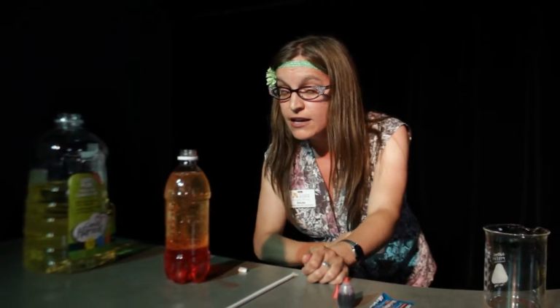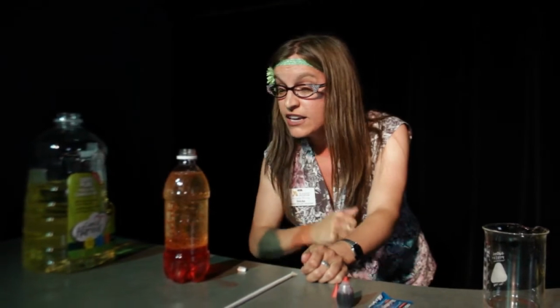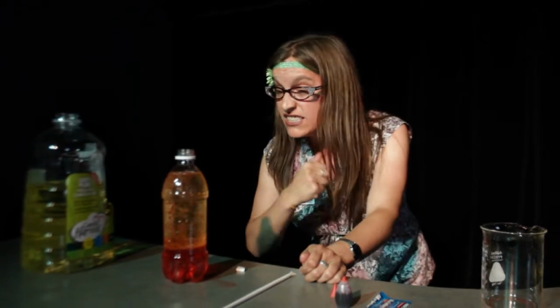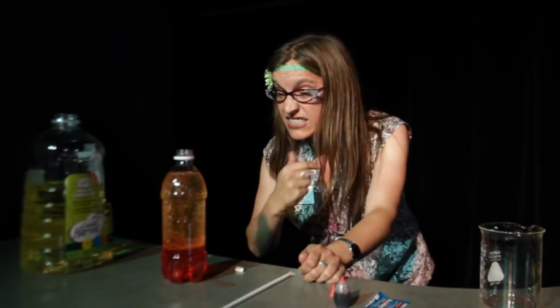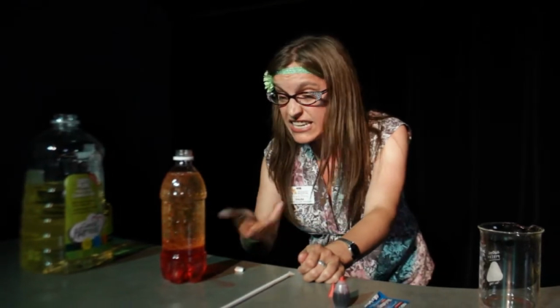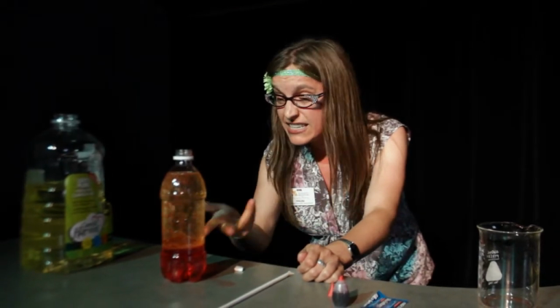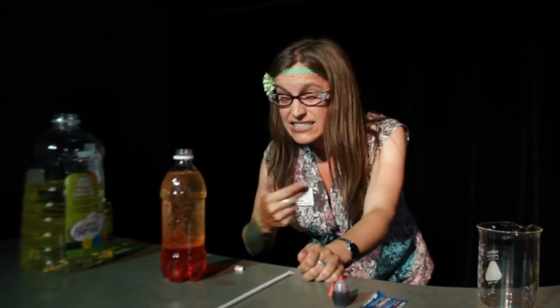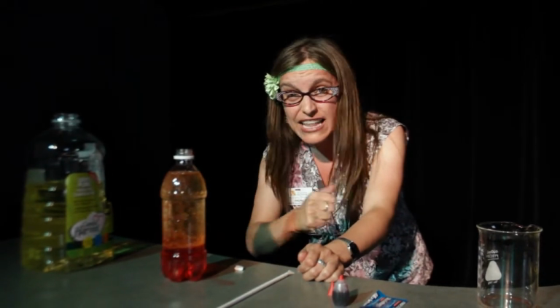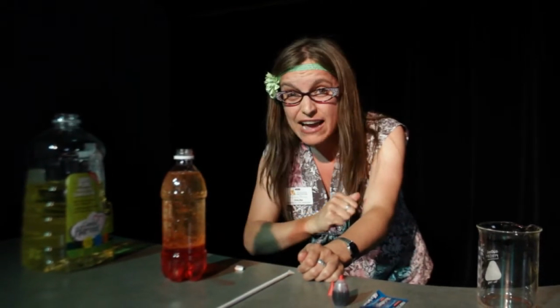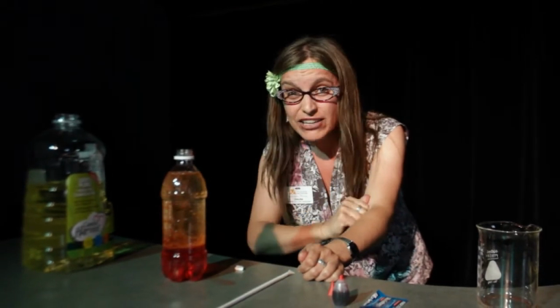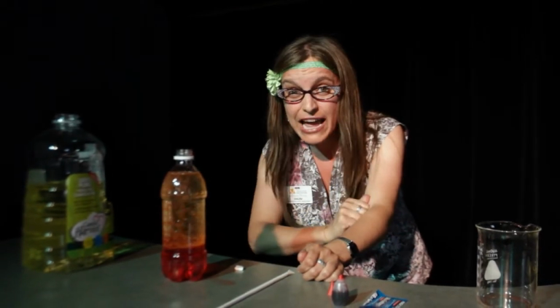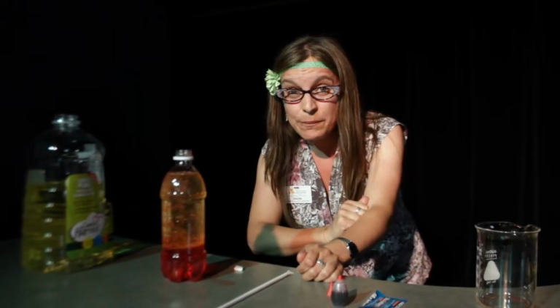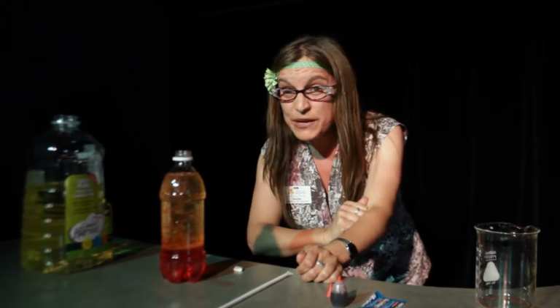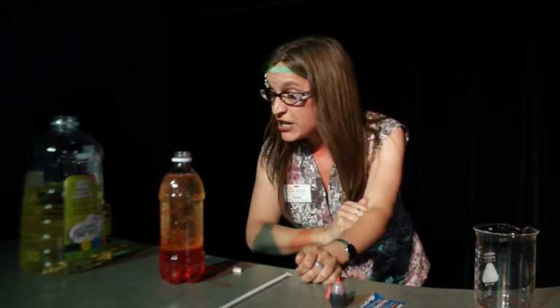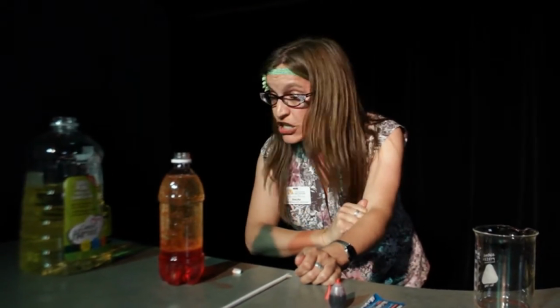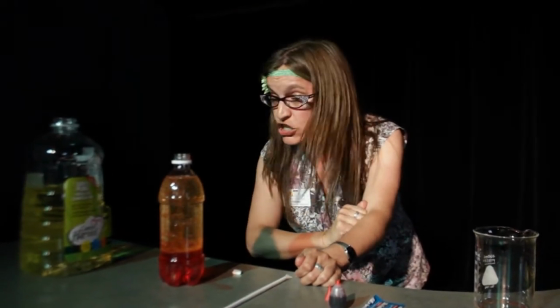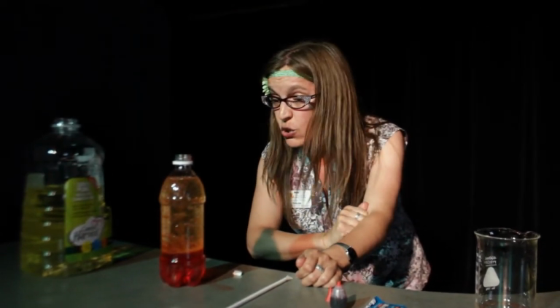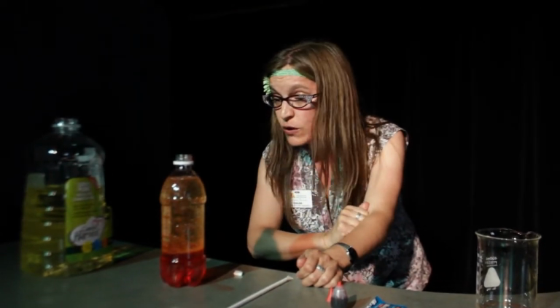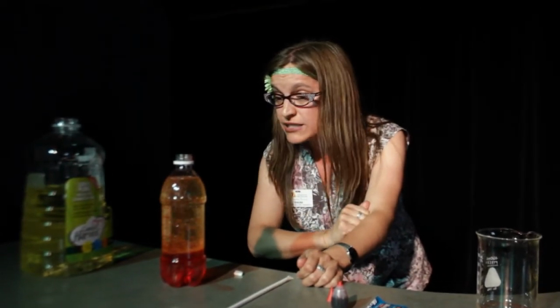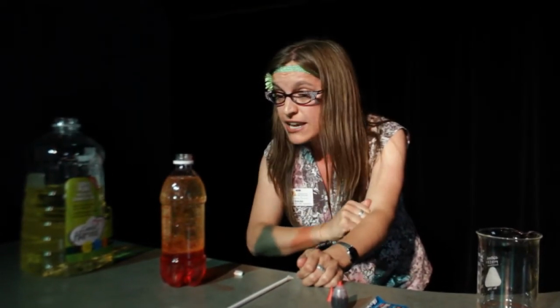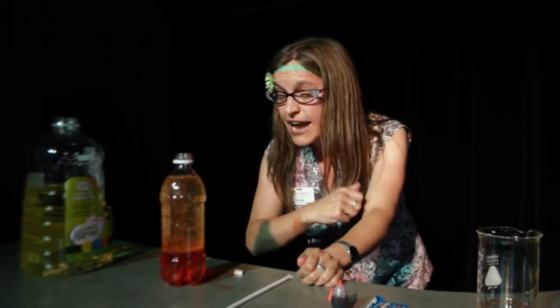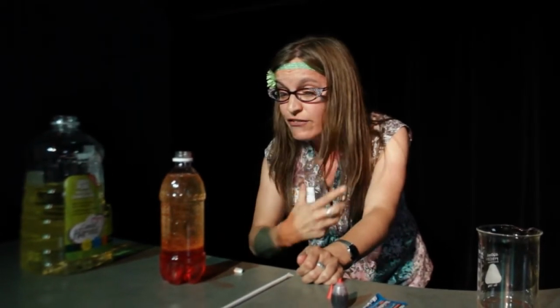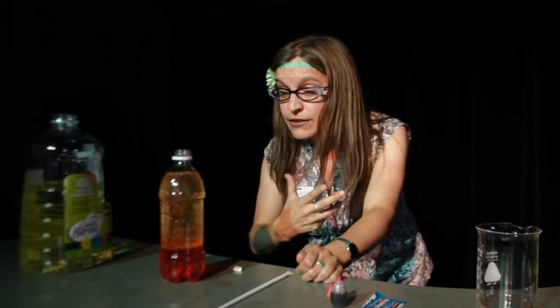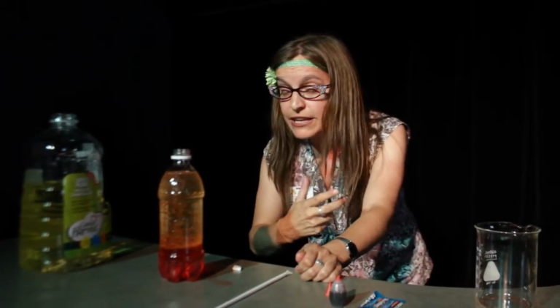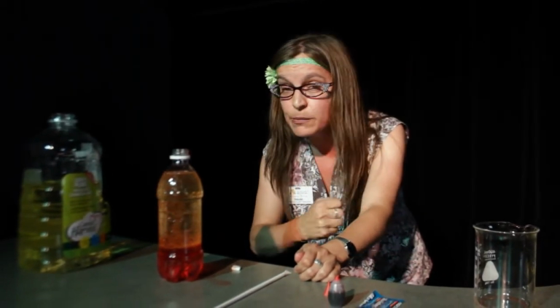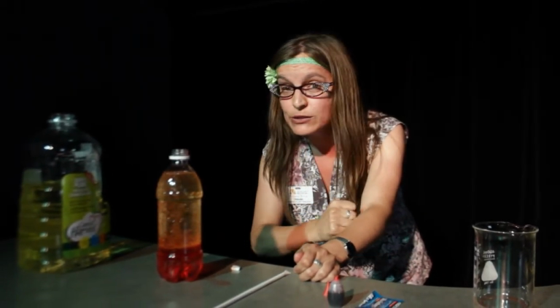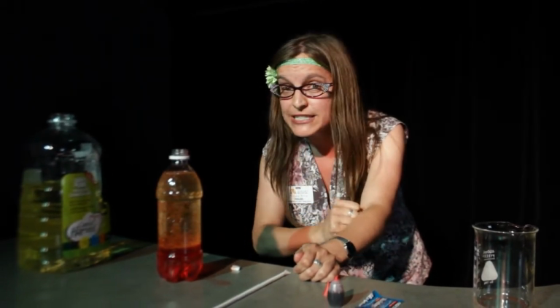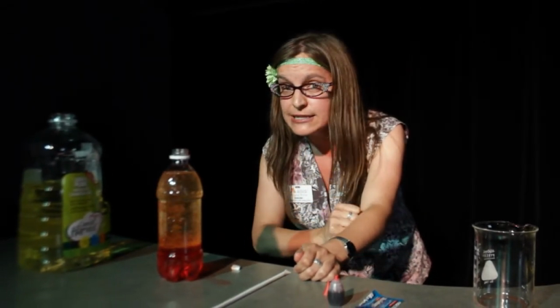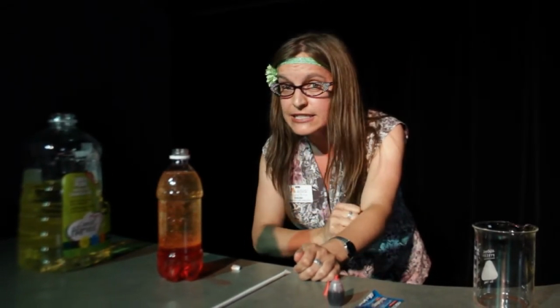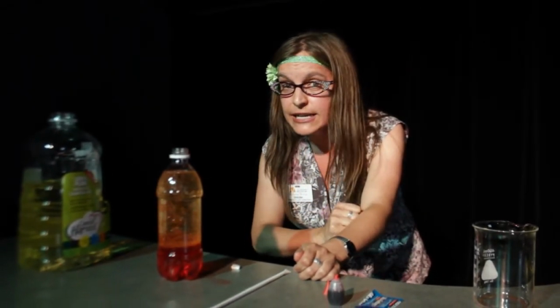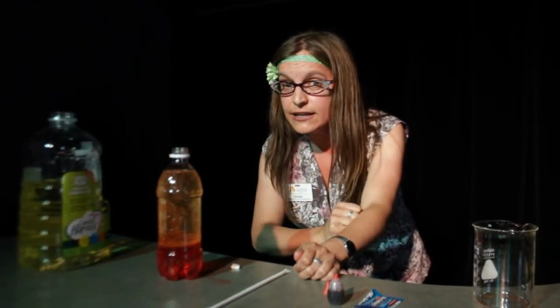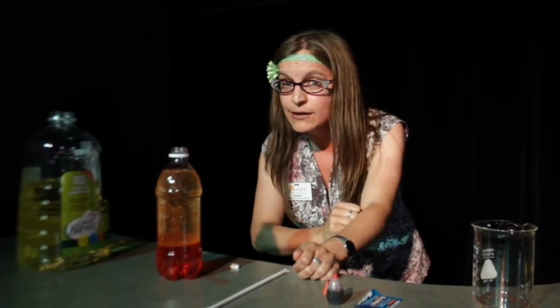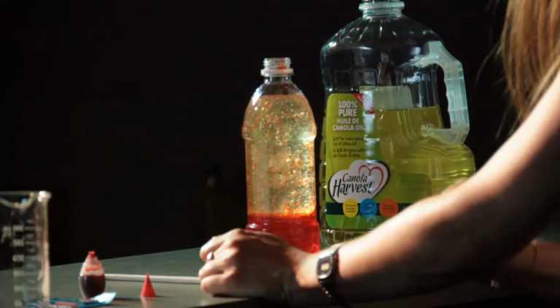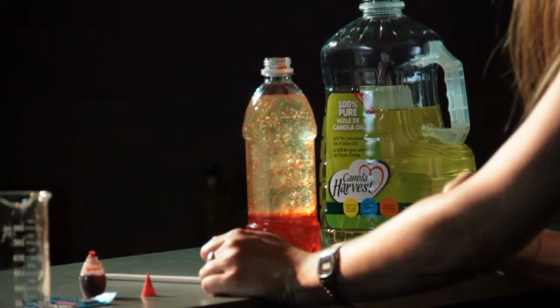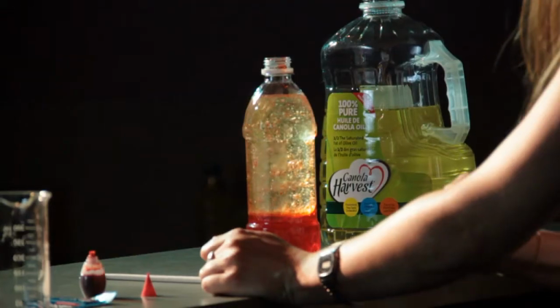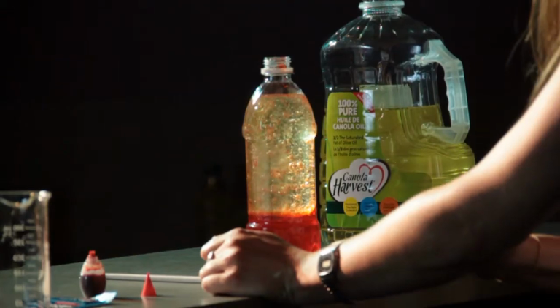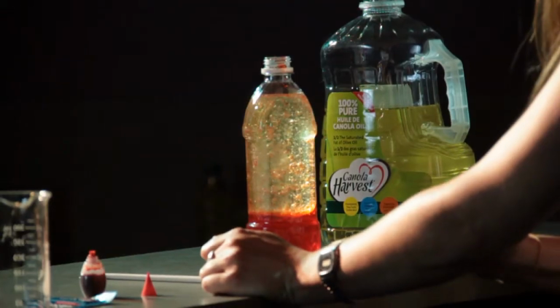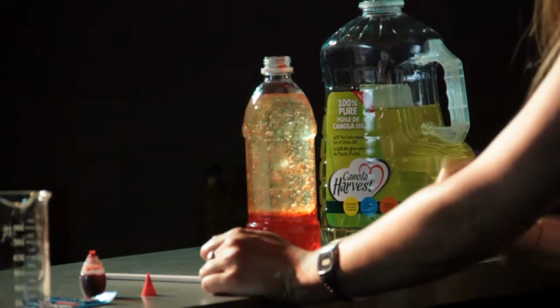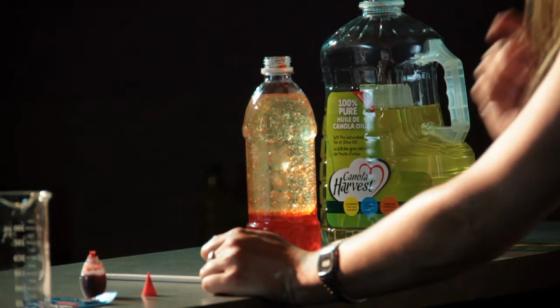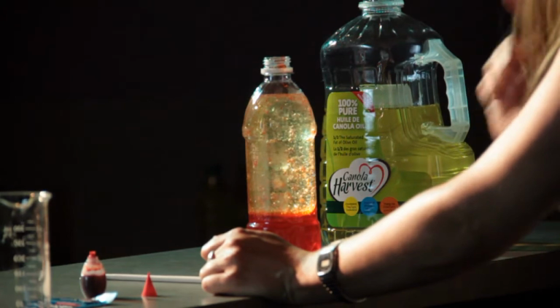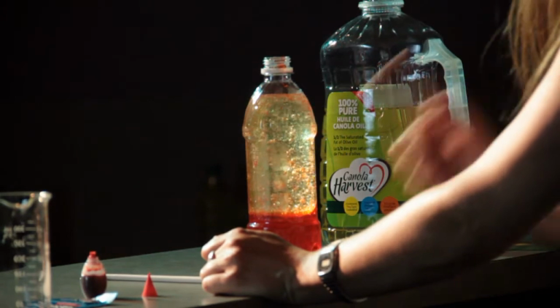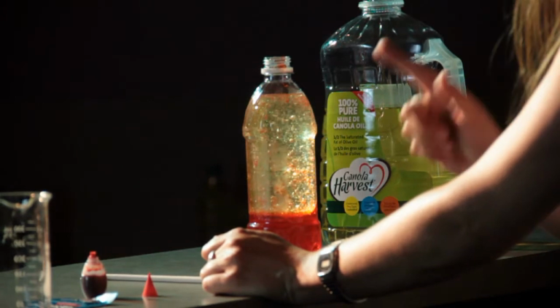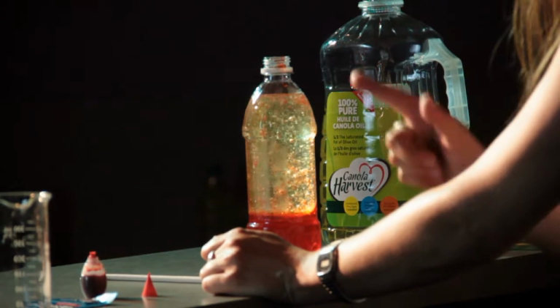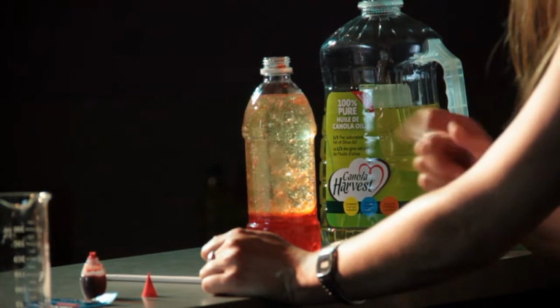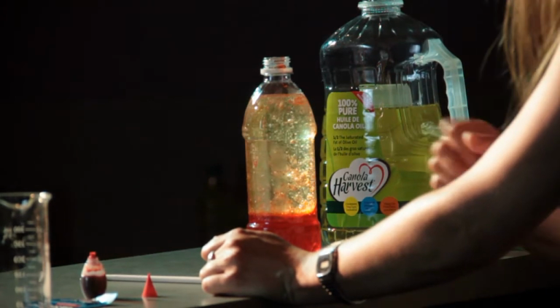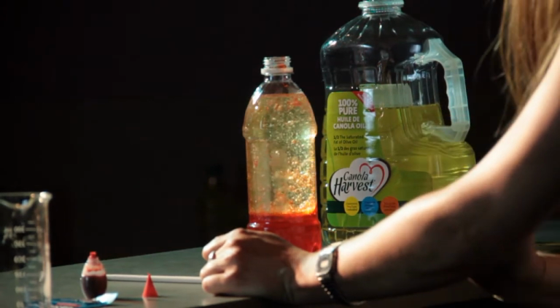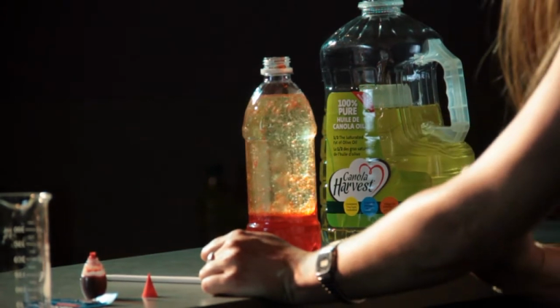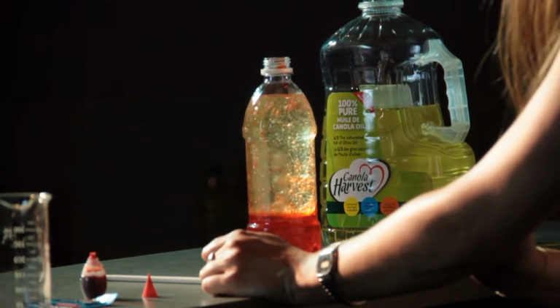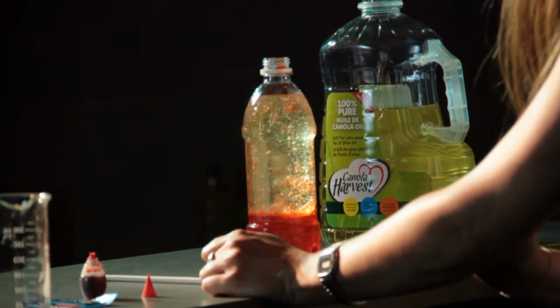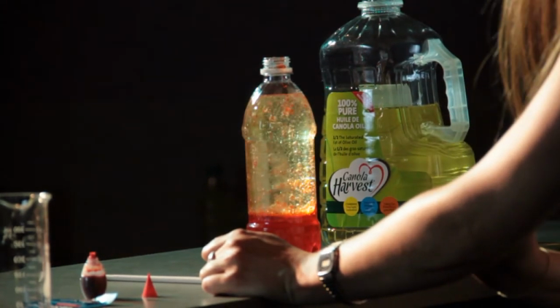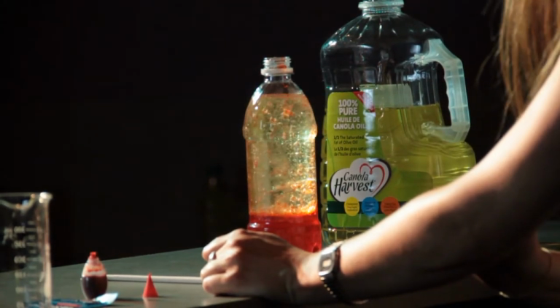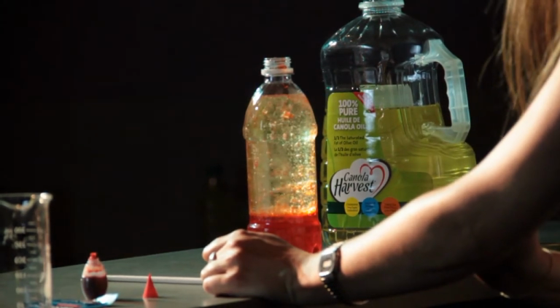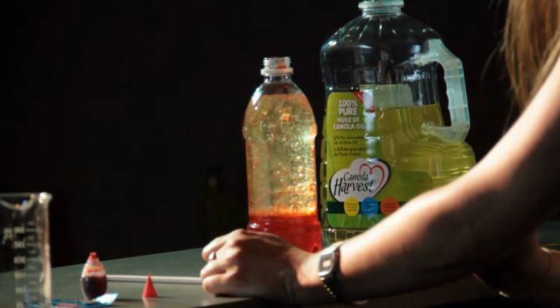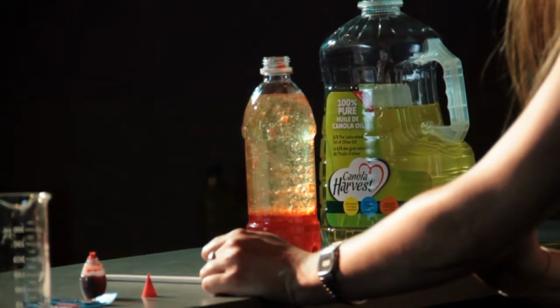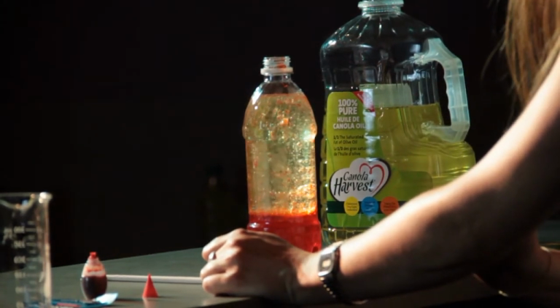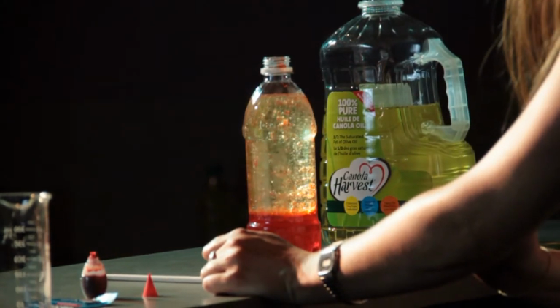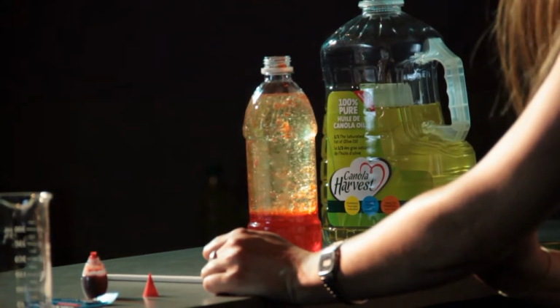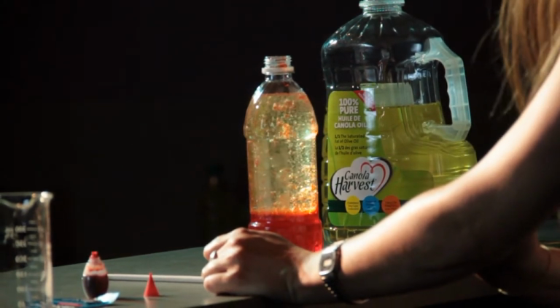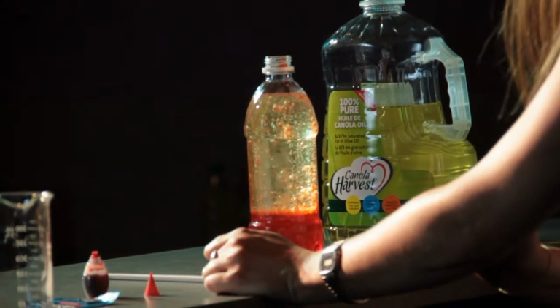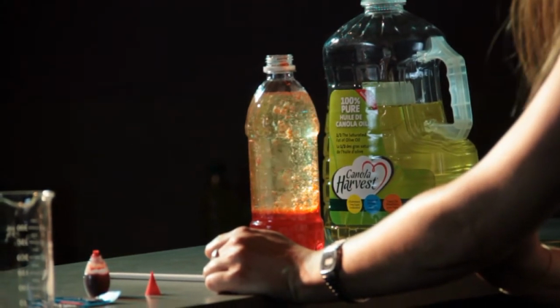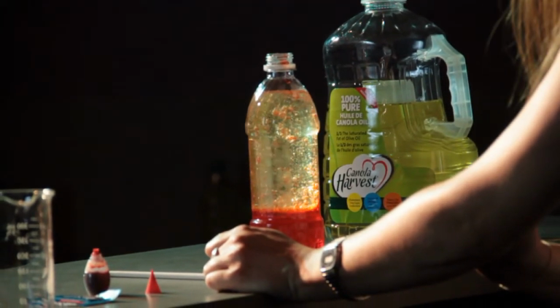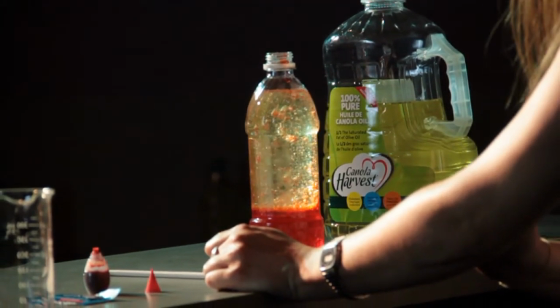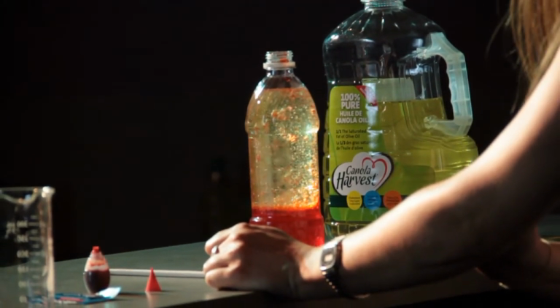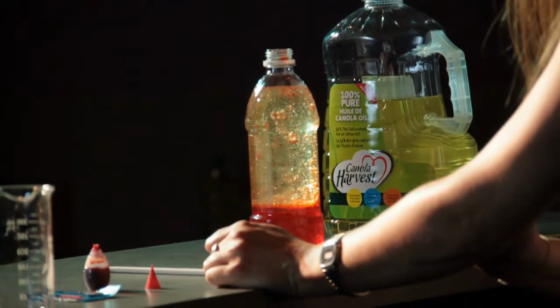This lava lamp can show us everything about density. But it's not only teaching us about density — it's also beautiful.